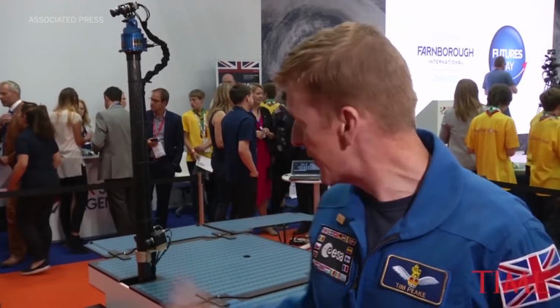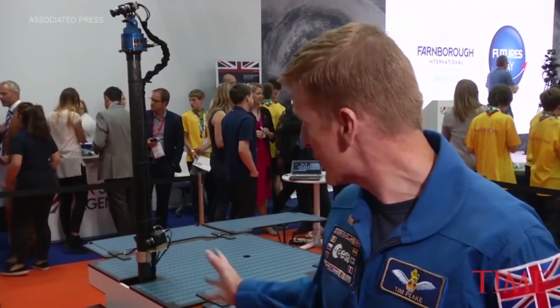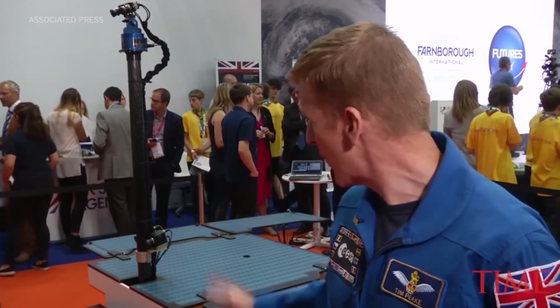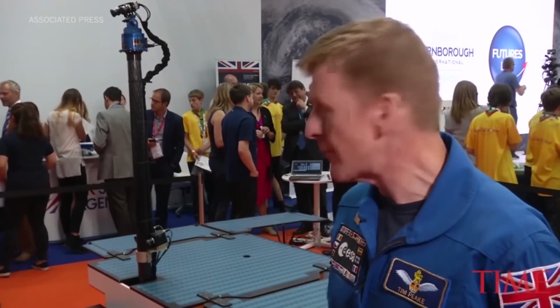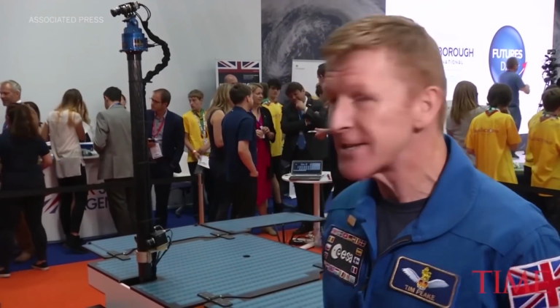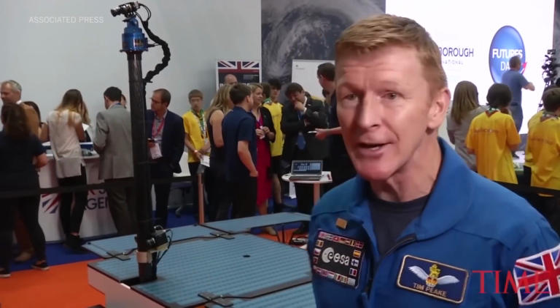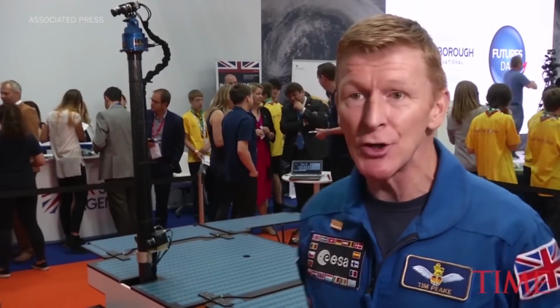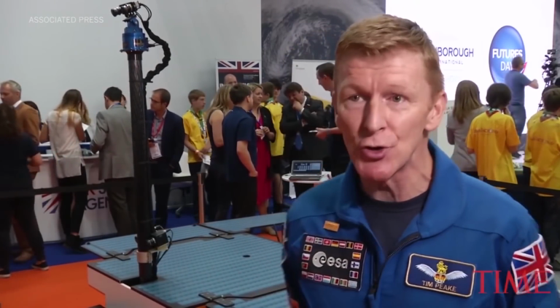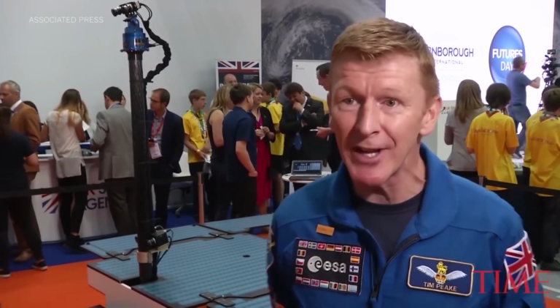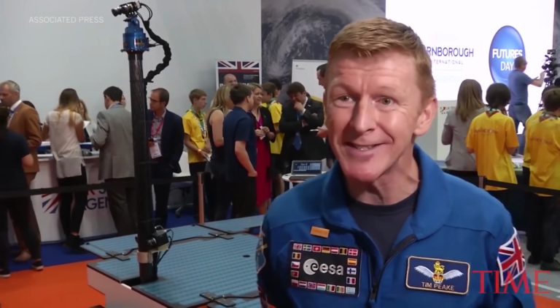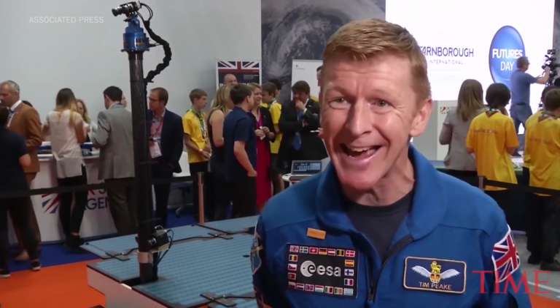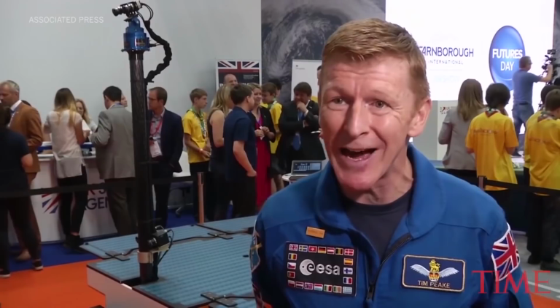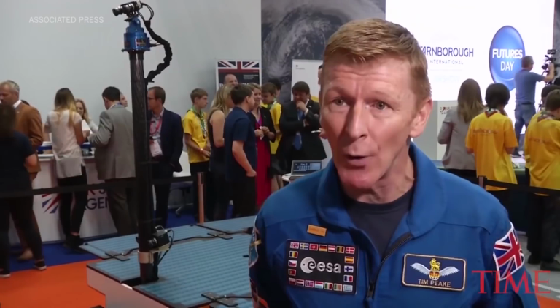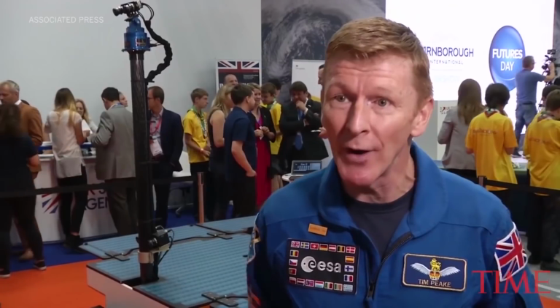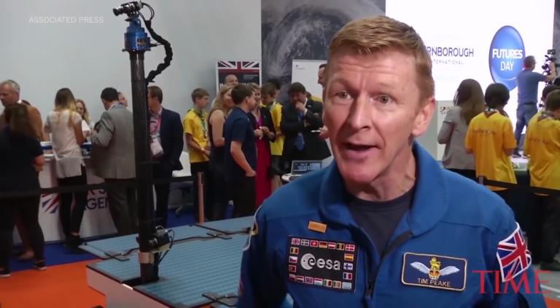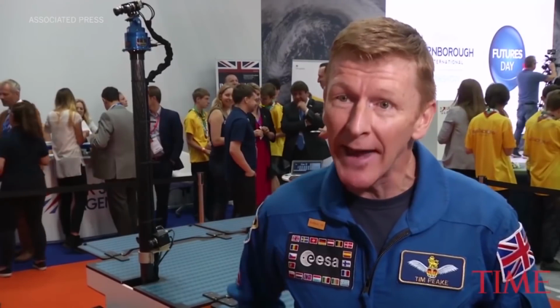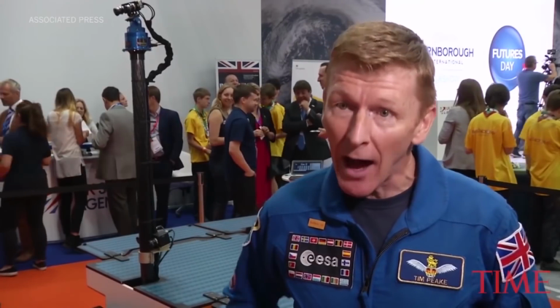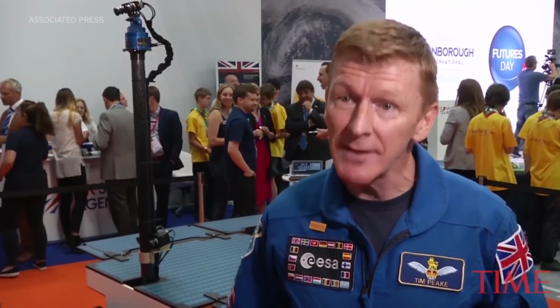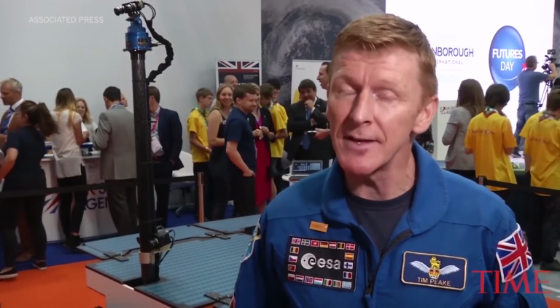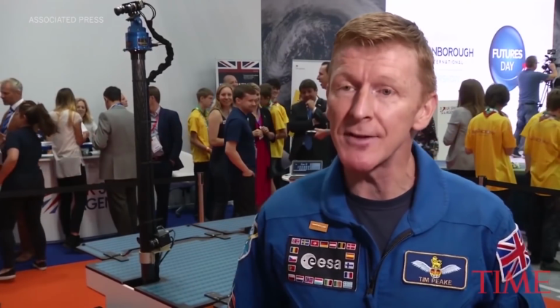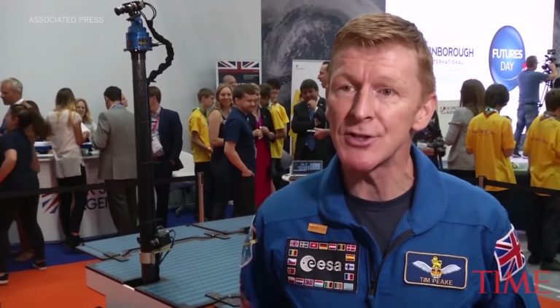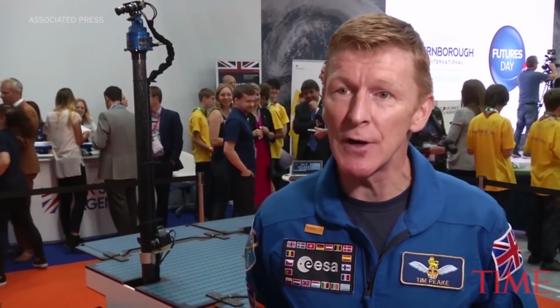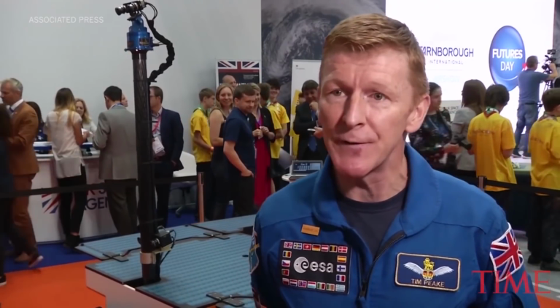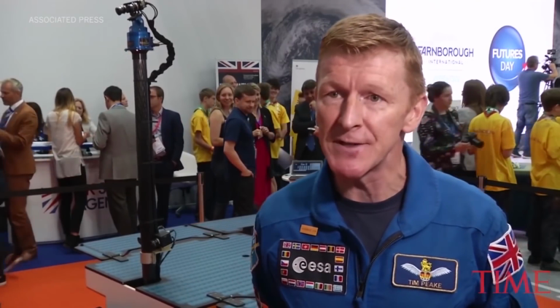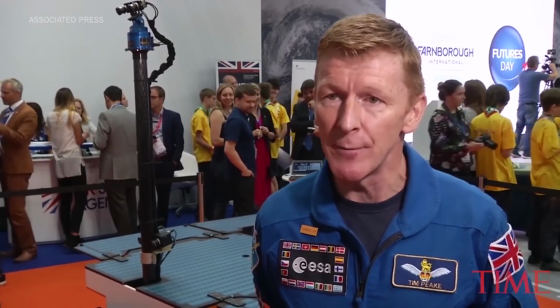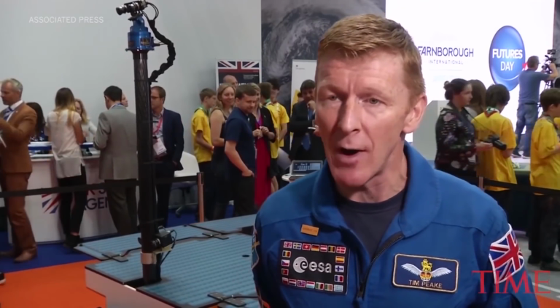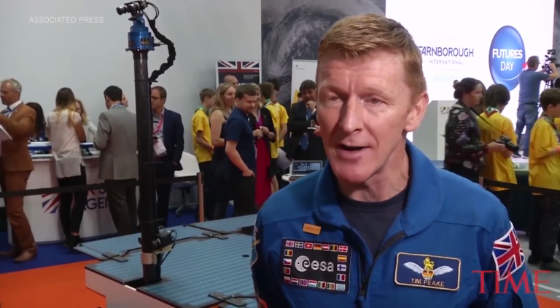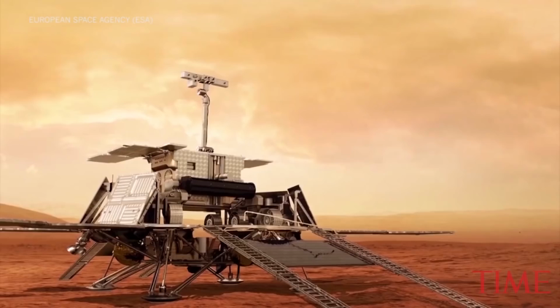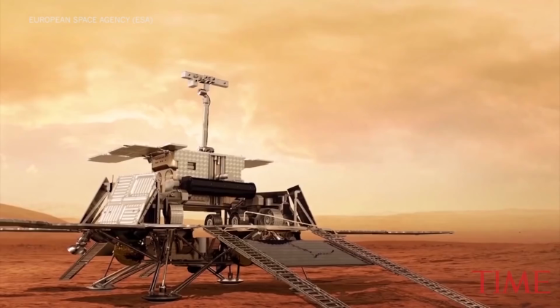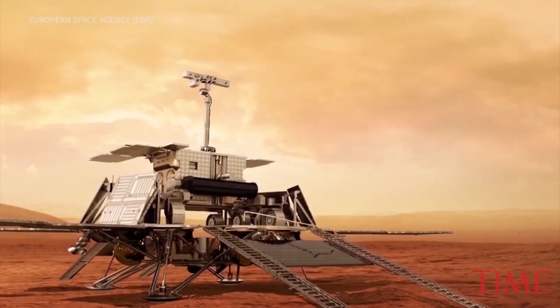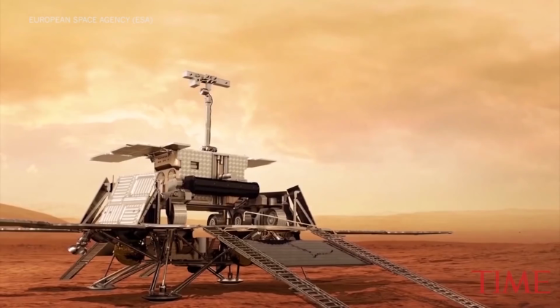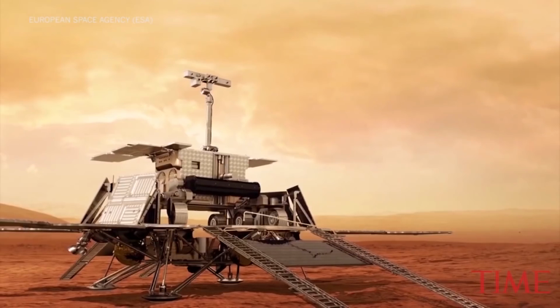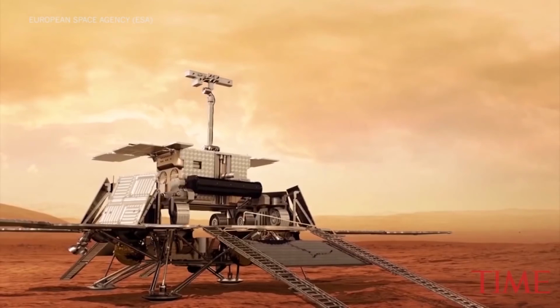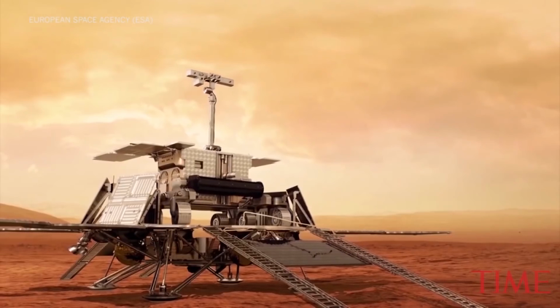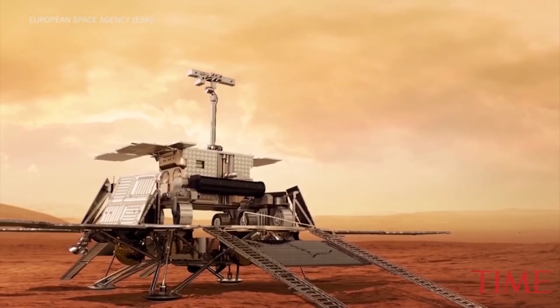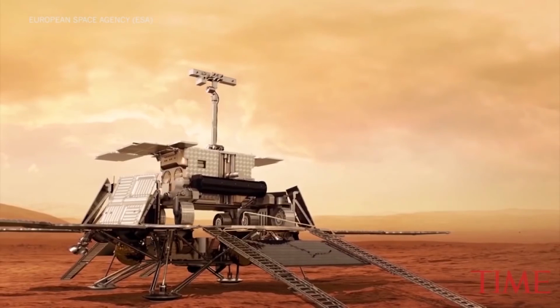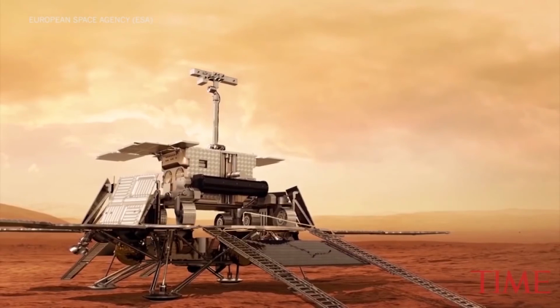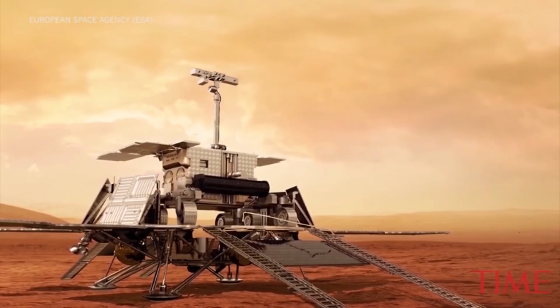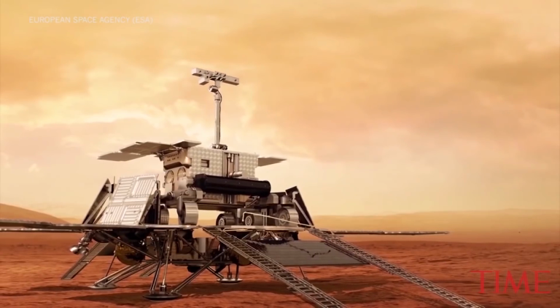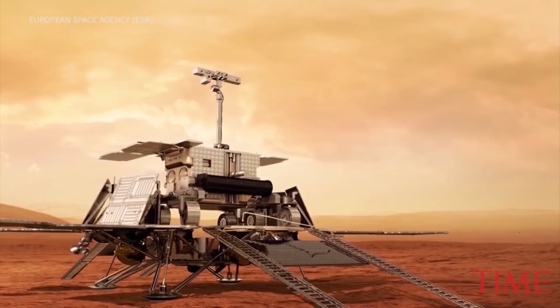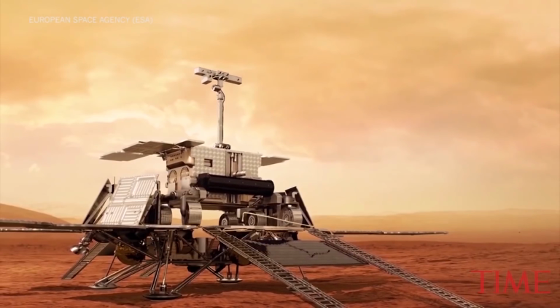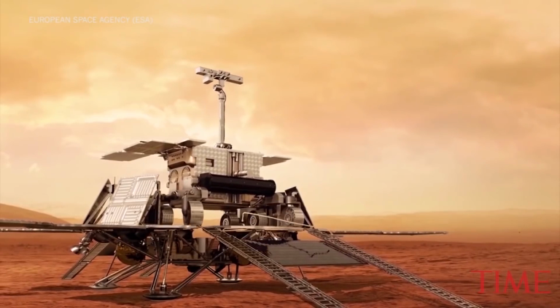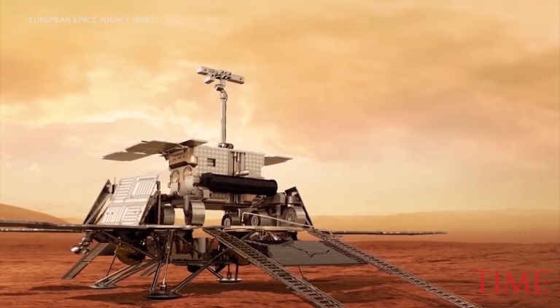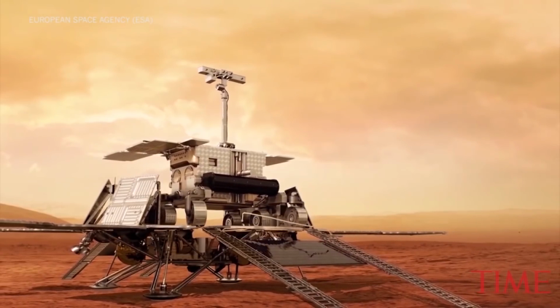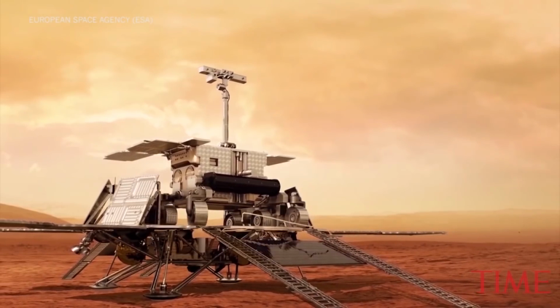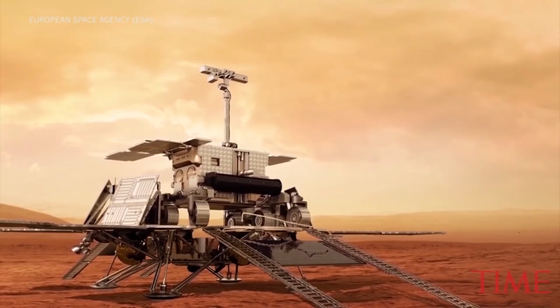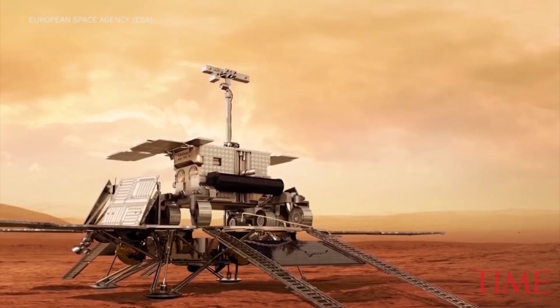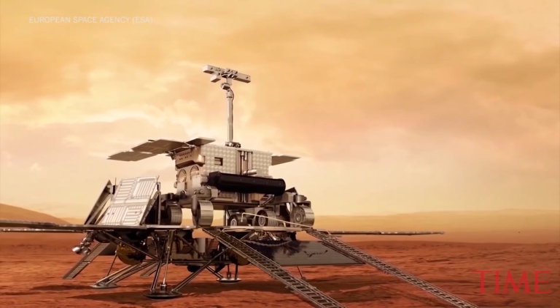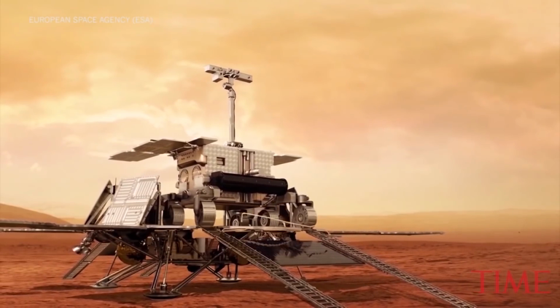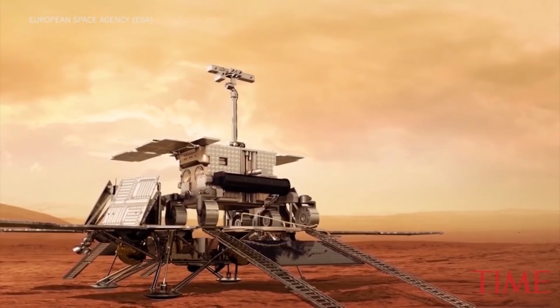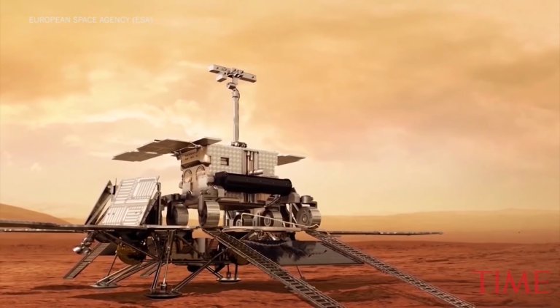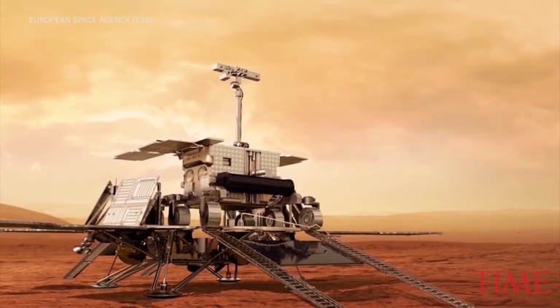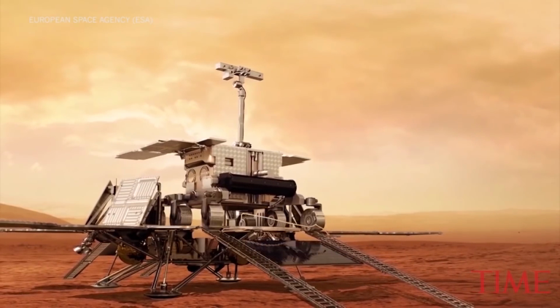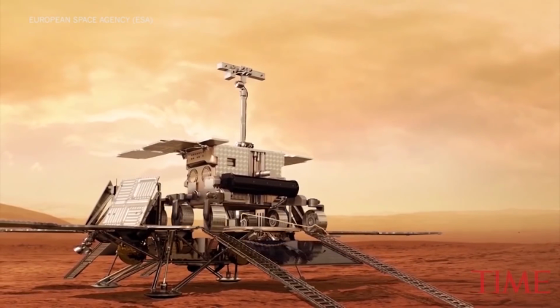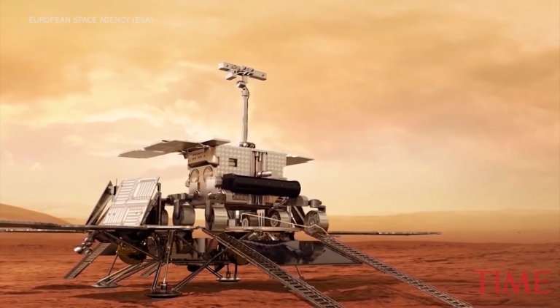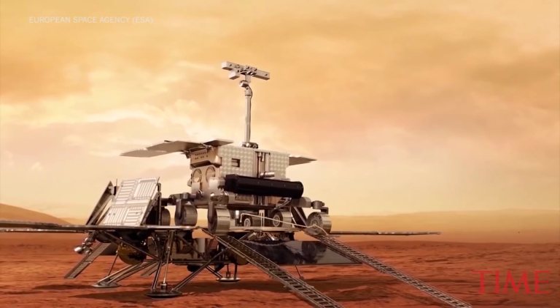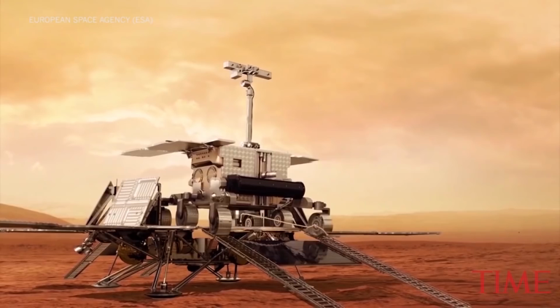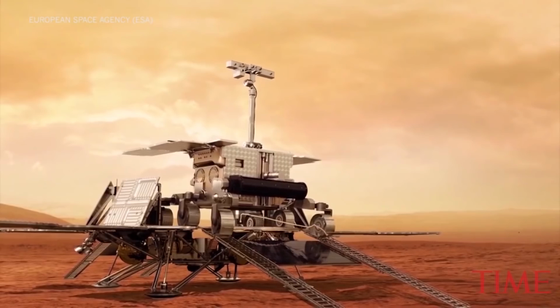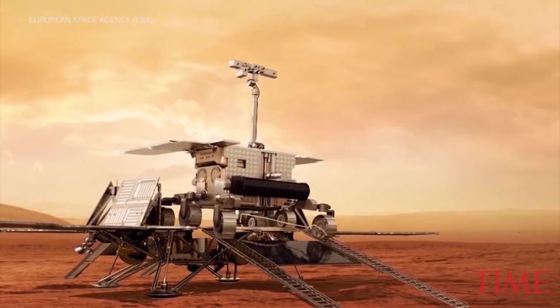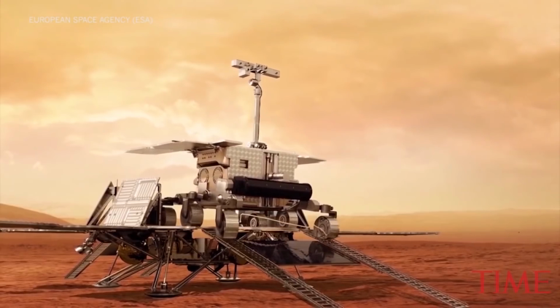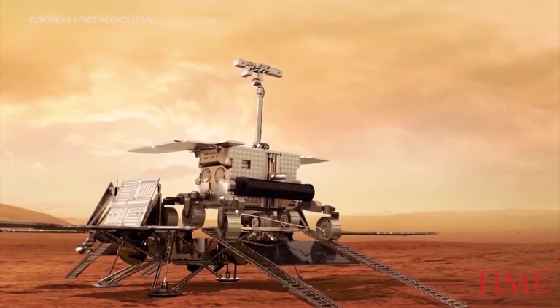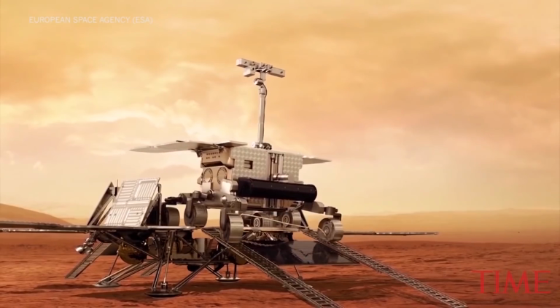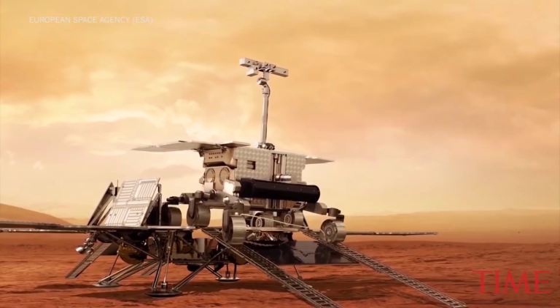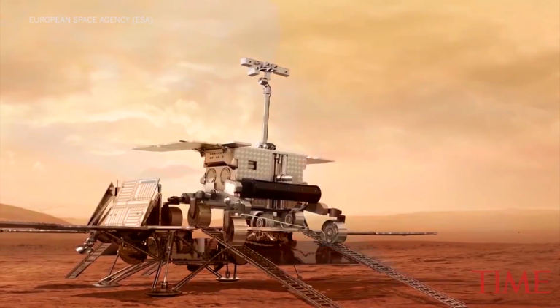This rover is going to drill down under the surface of Mars into the permafrost and look at water ice, where those signs of life may be present.